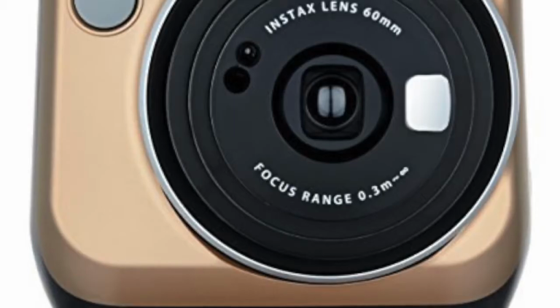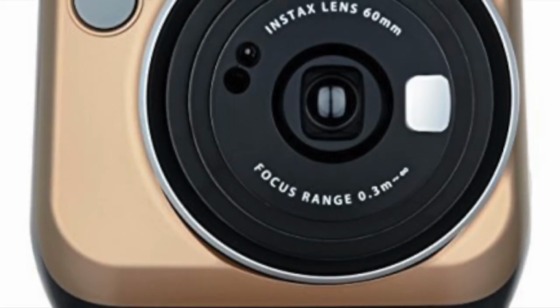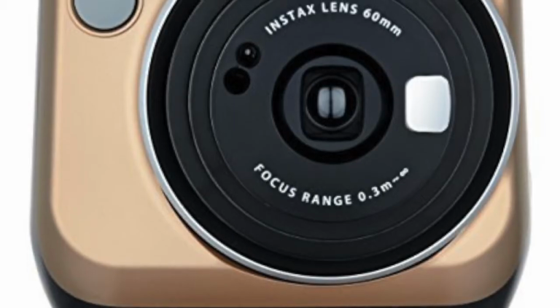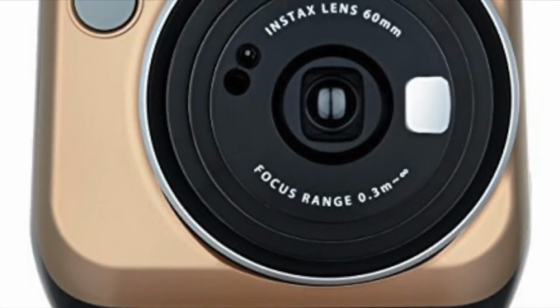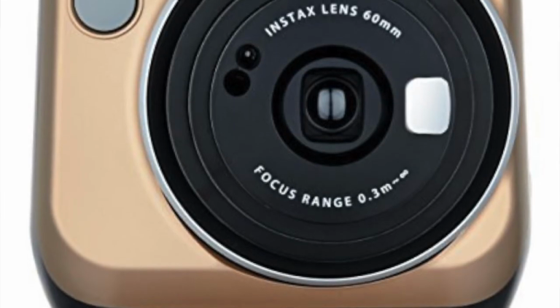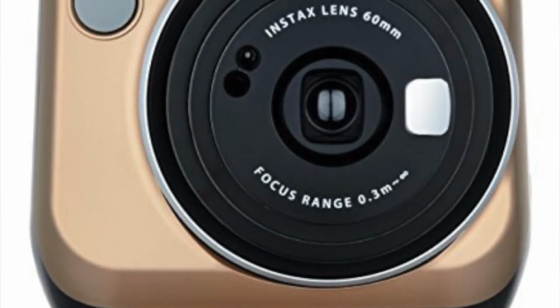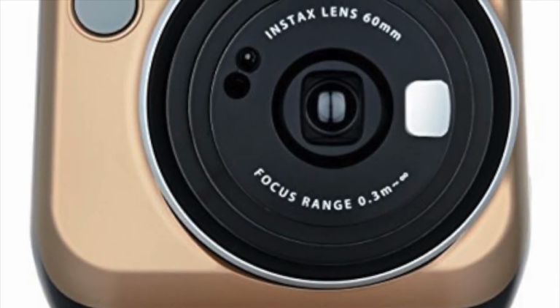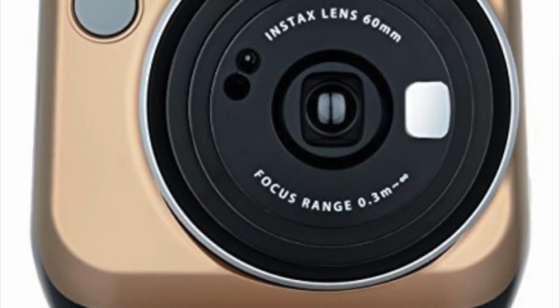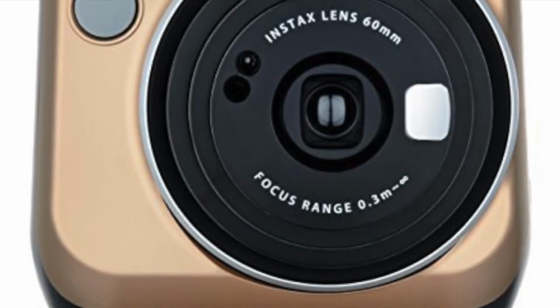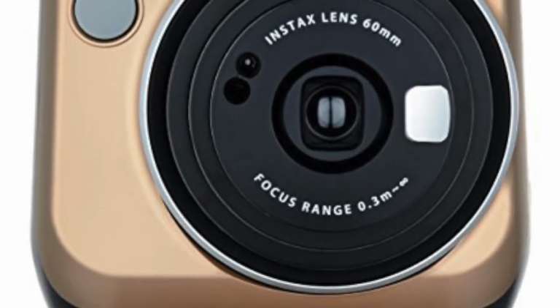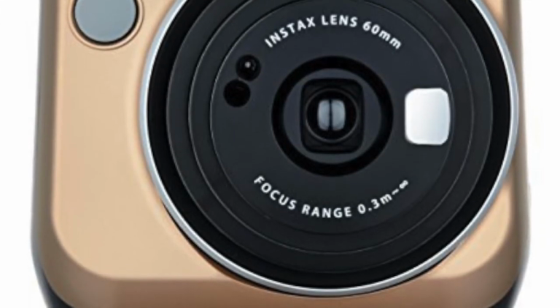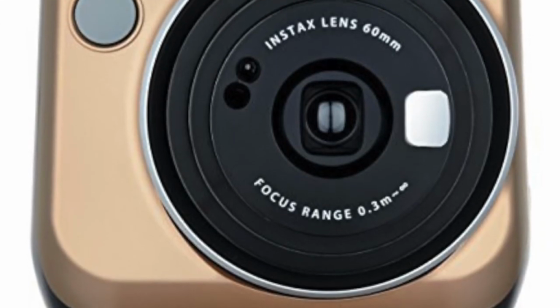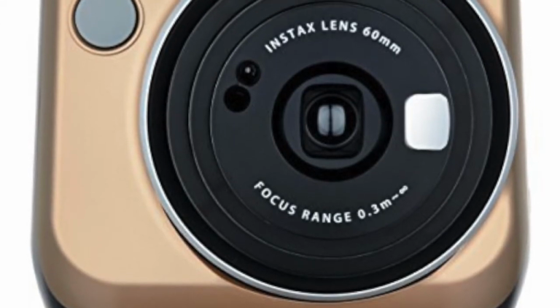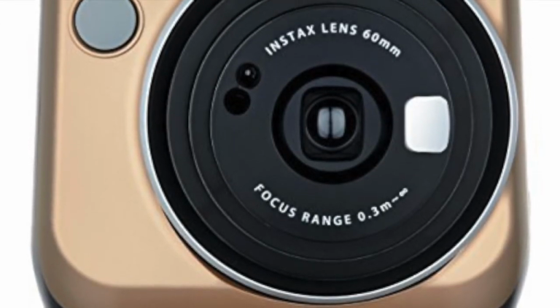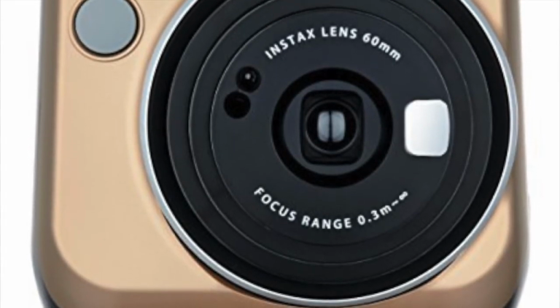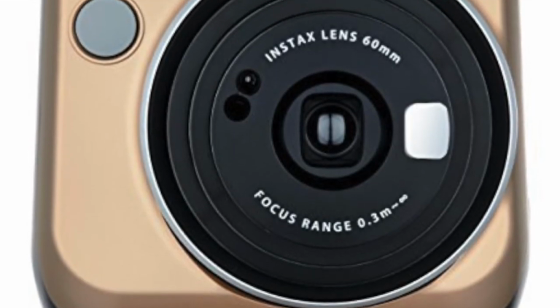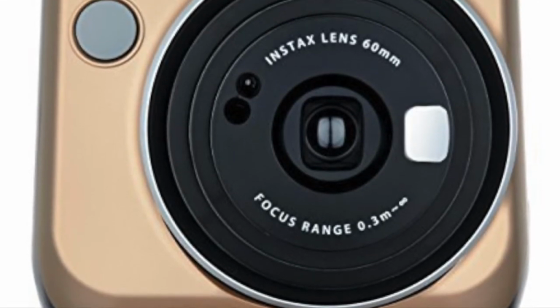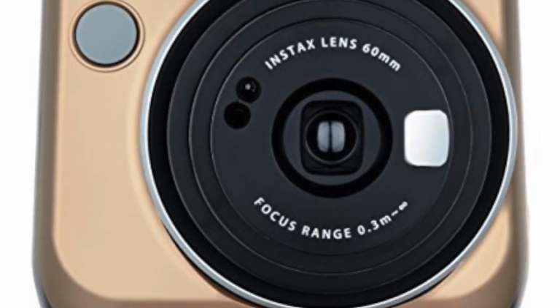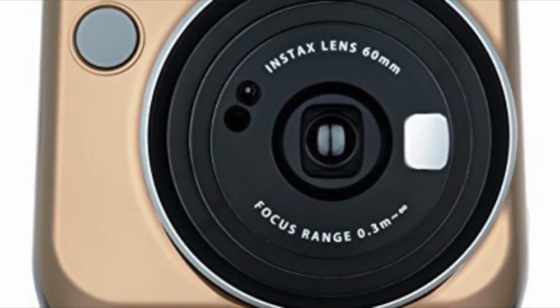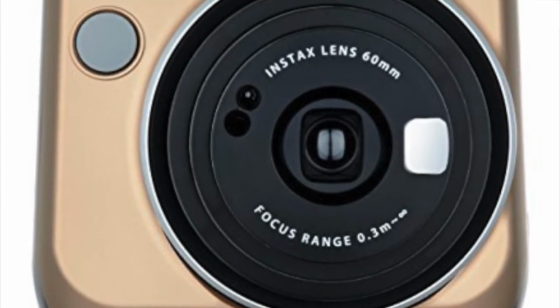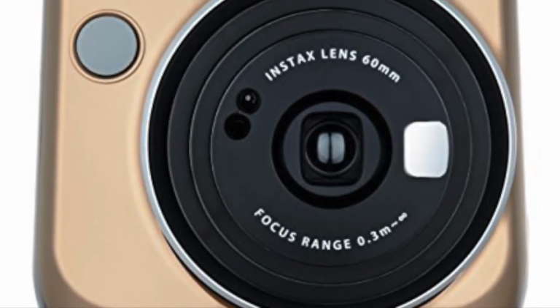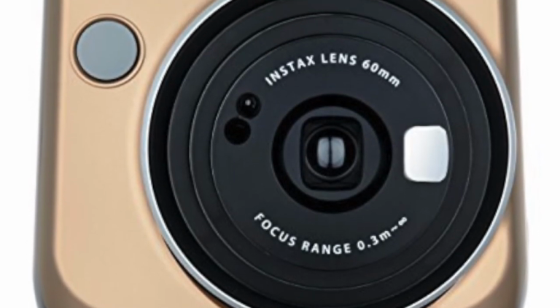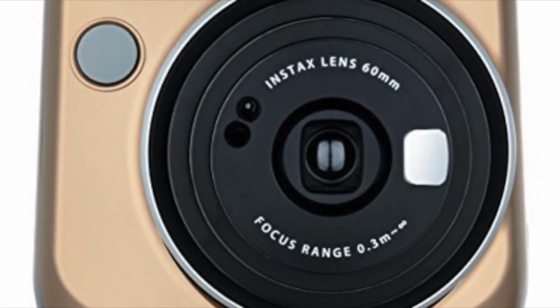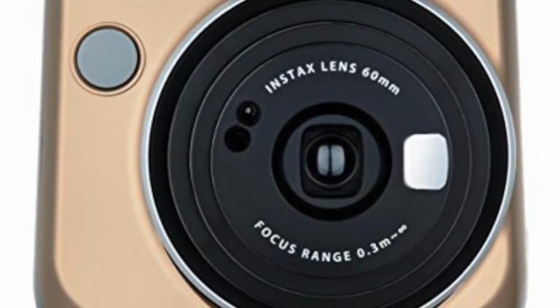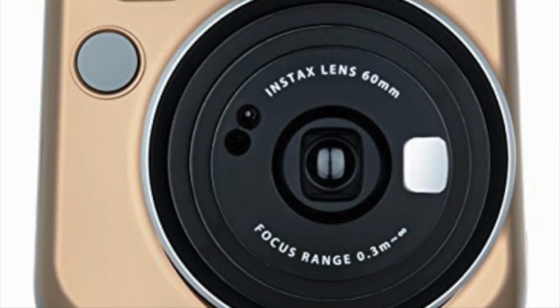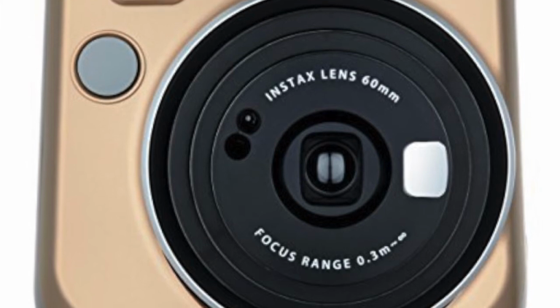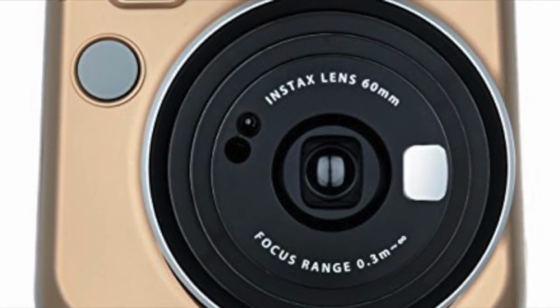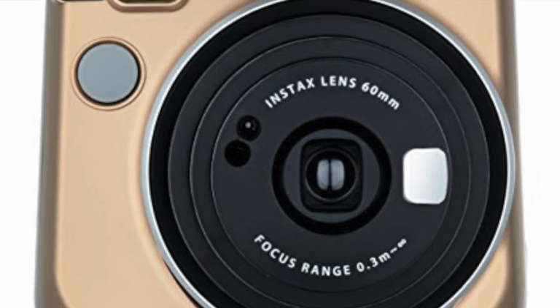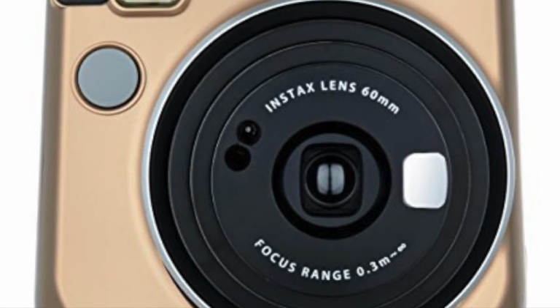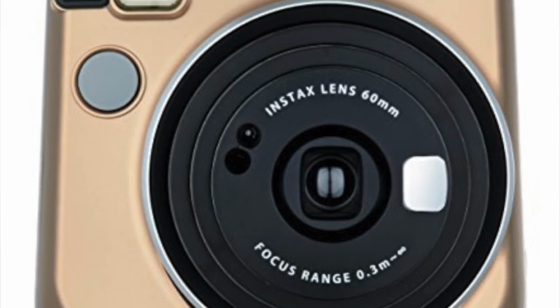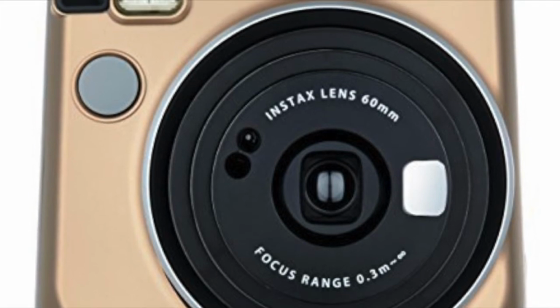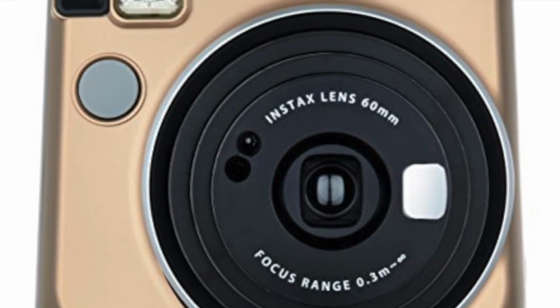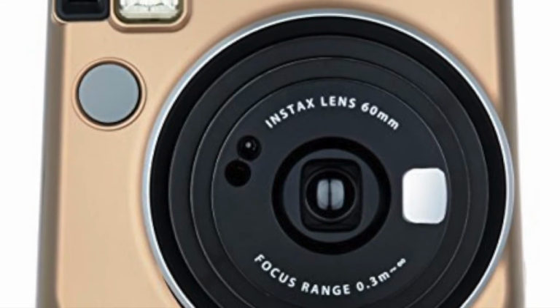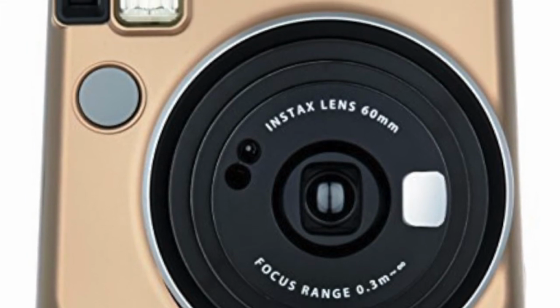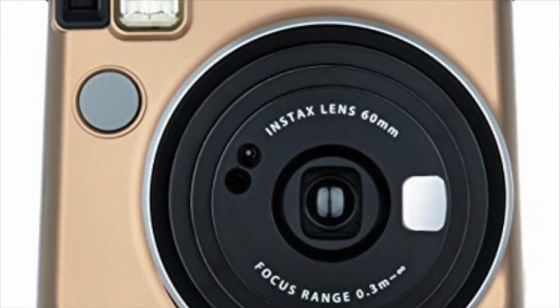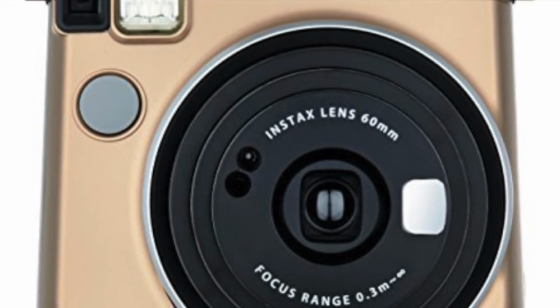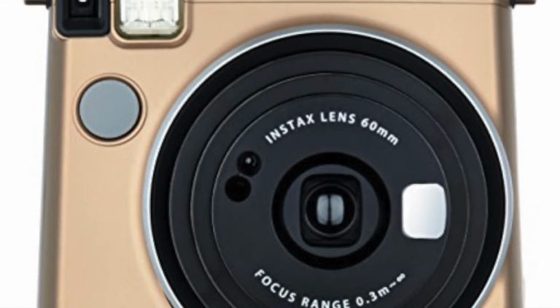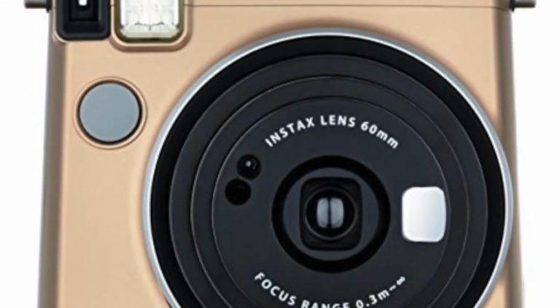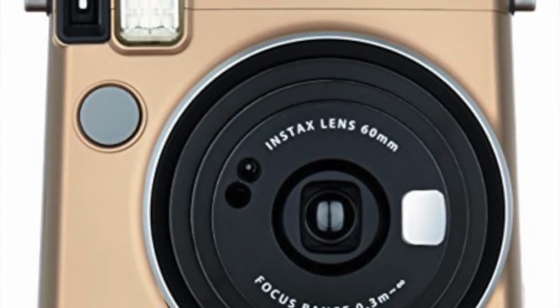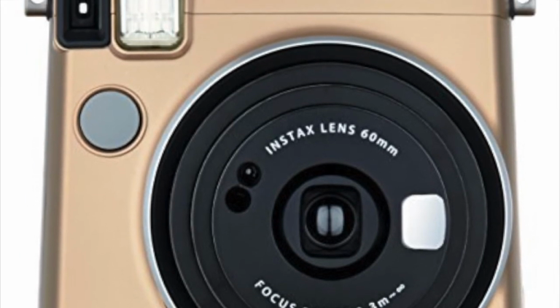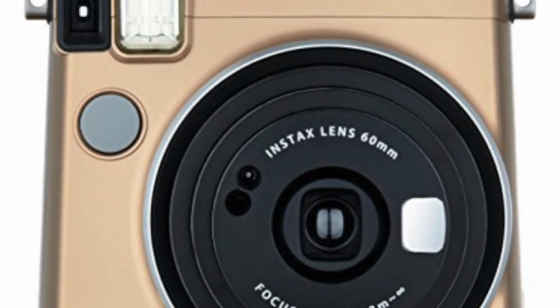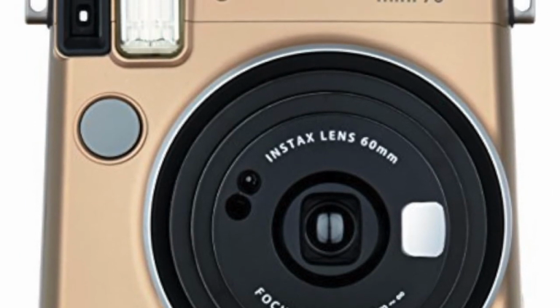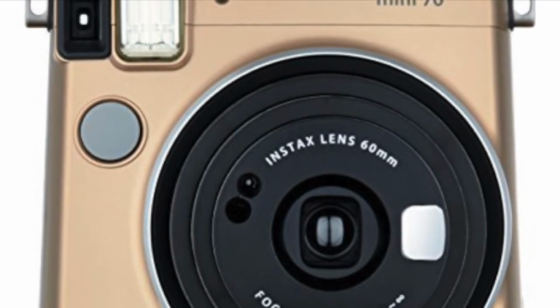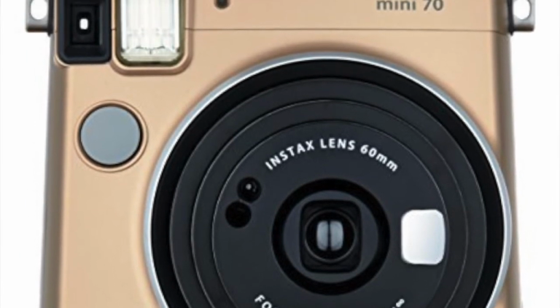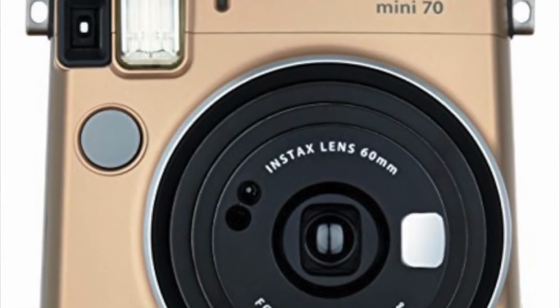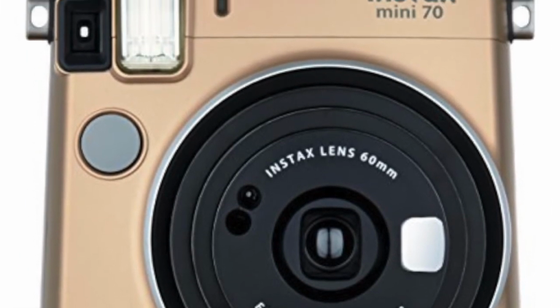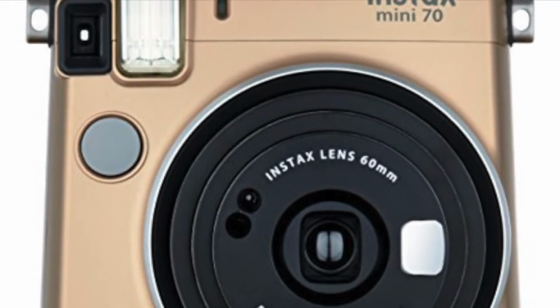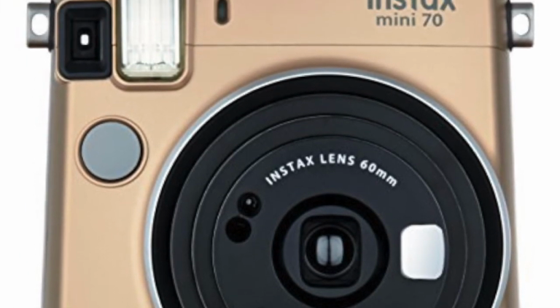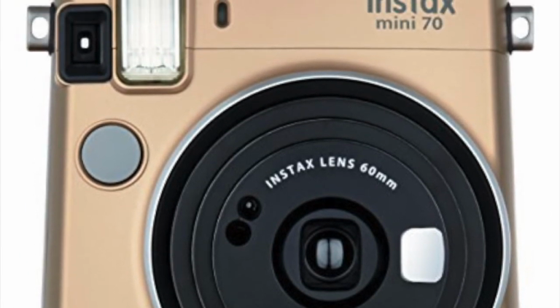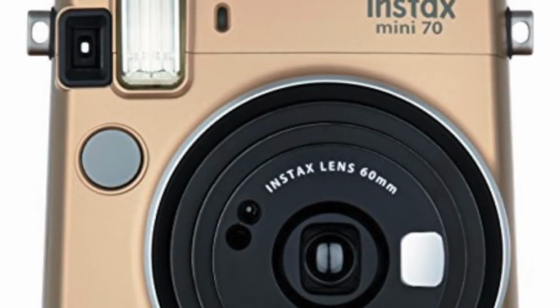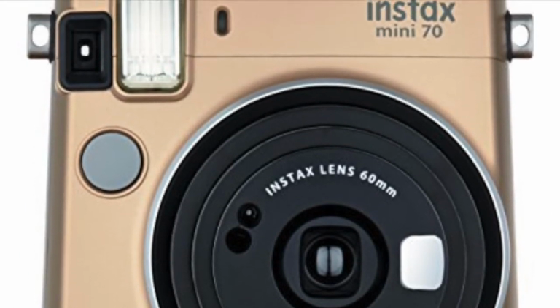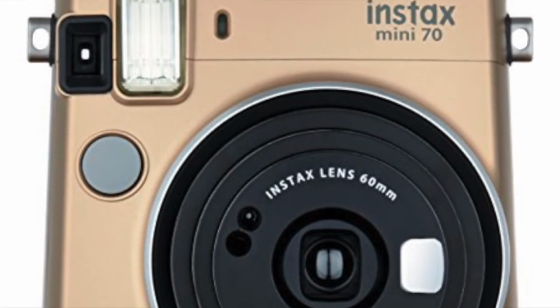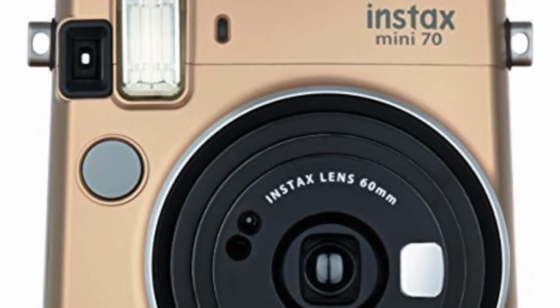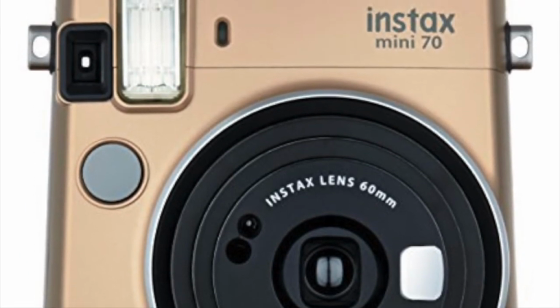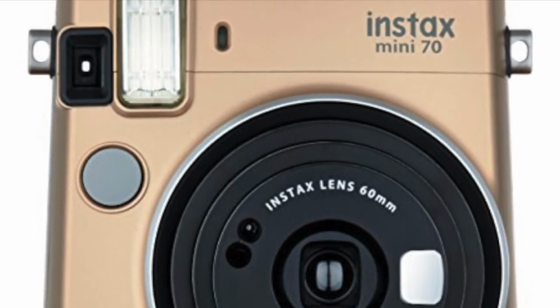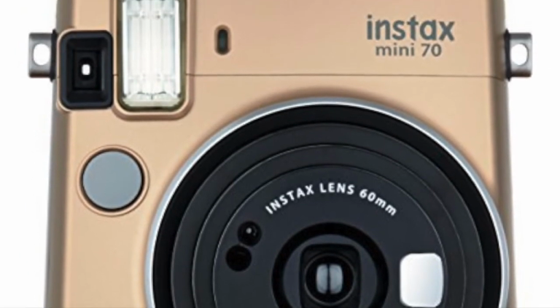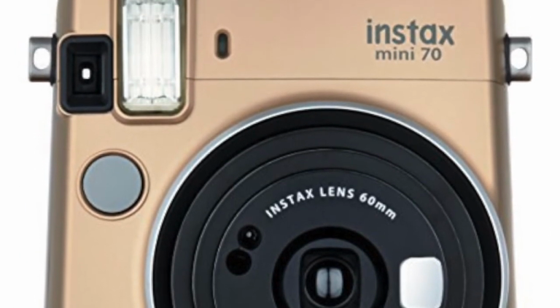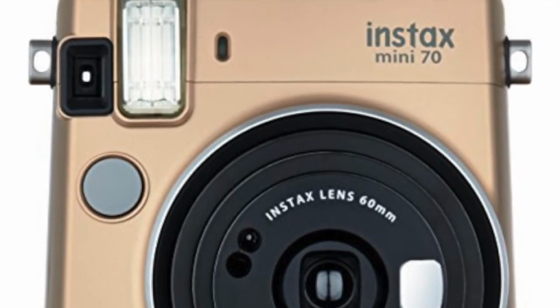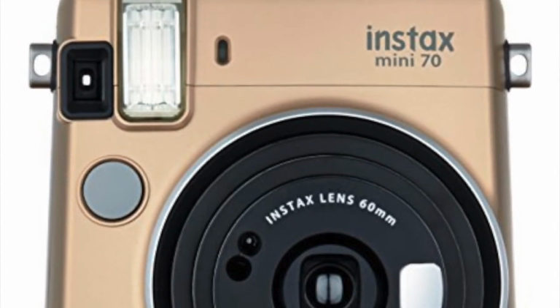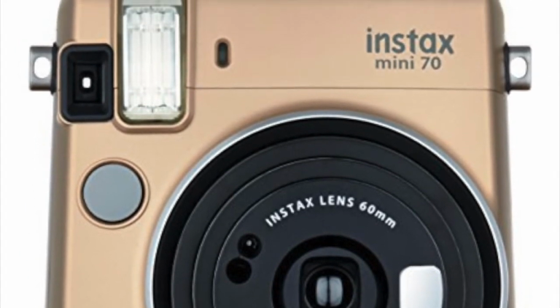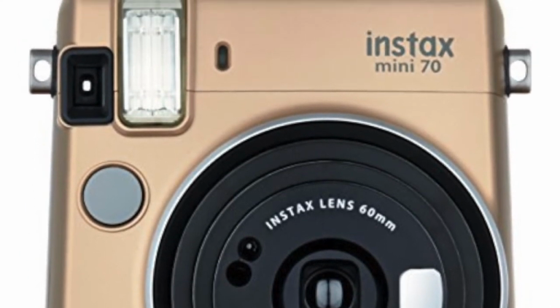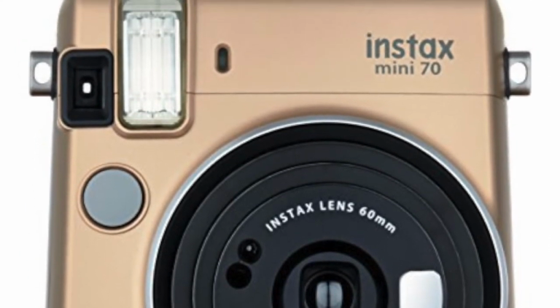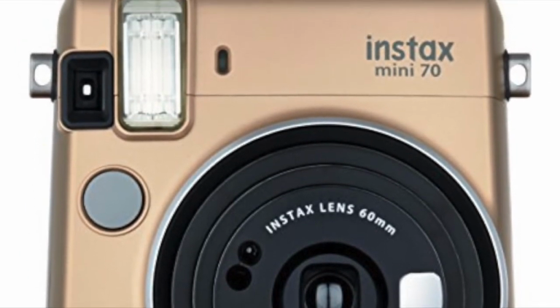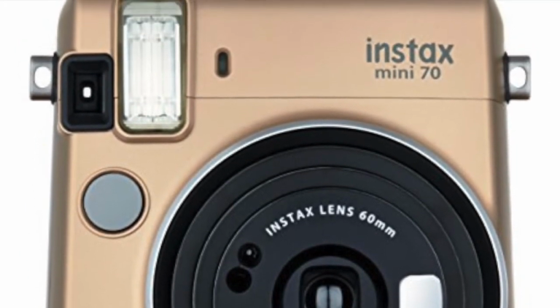In number 9 we have the Fujifilm Instant Max Mini. This is a great little mini Polaroid camera with a portable printer on board.